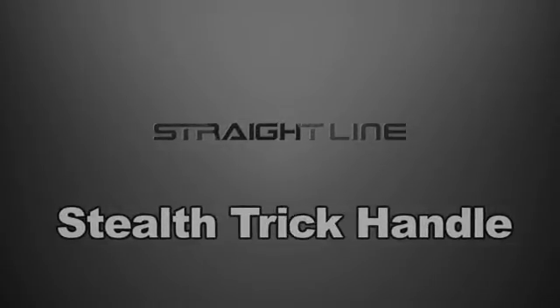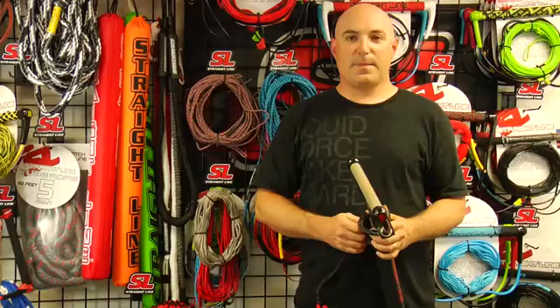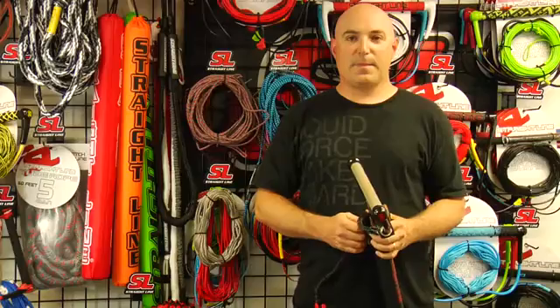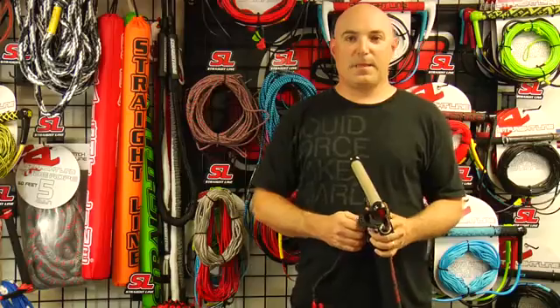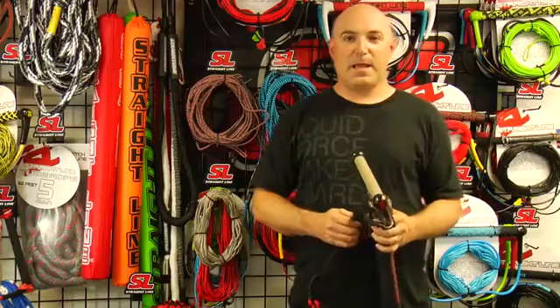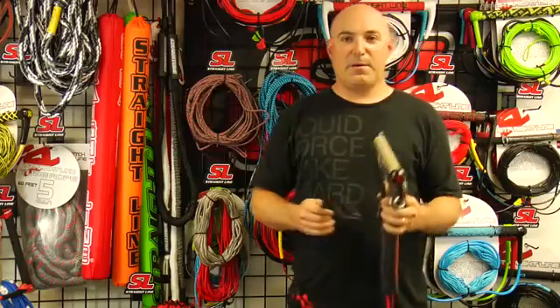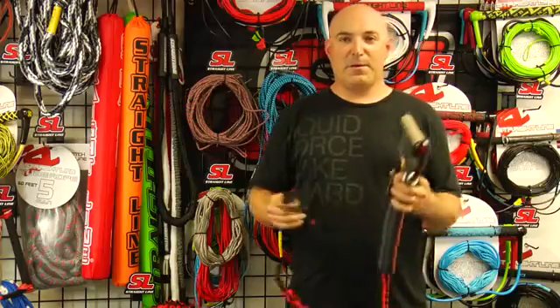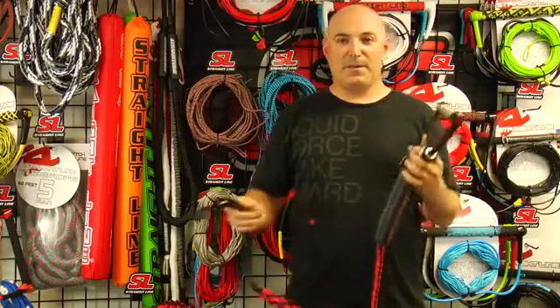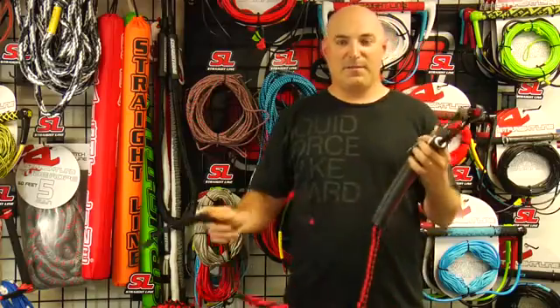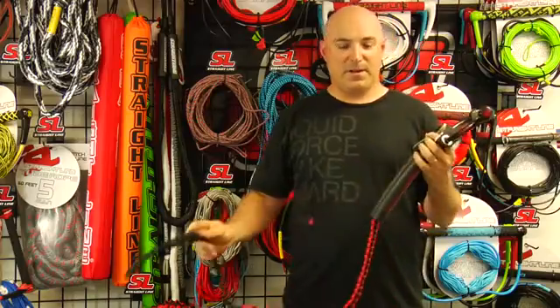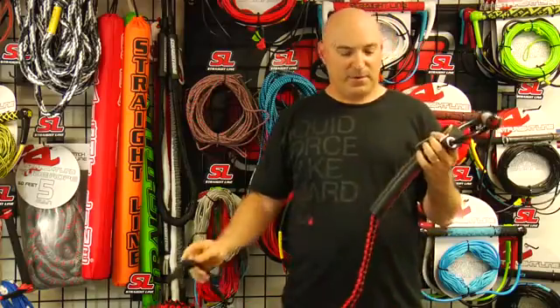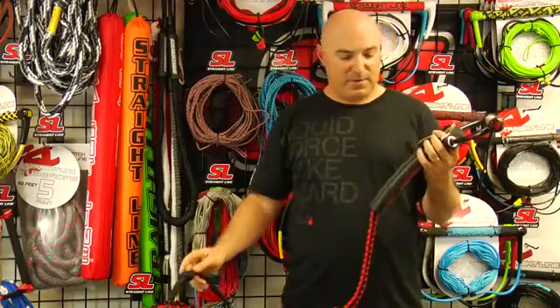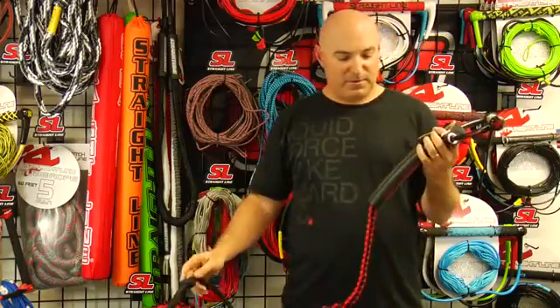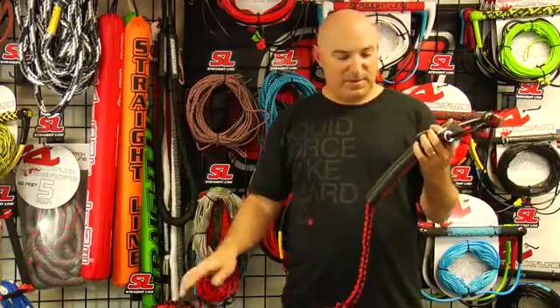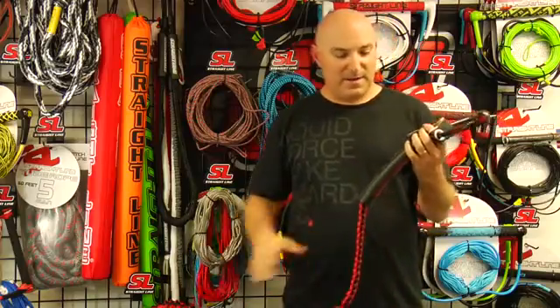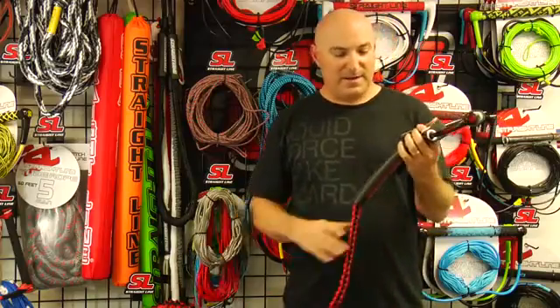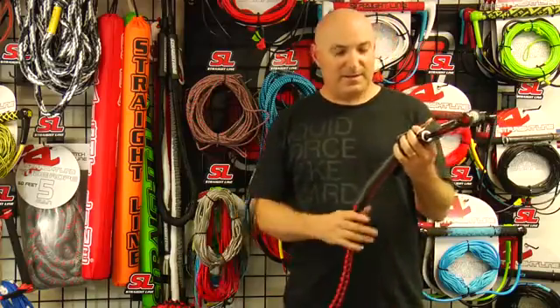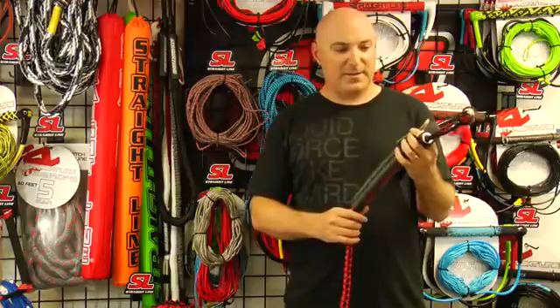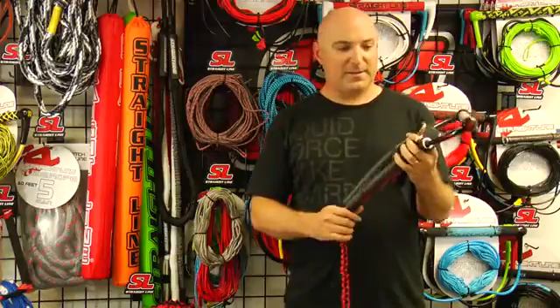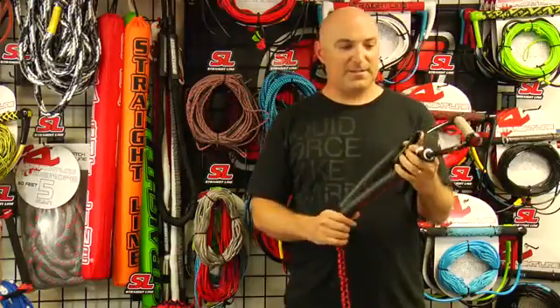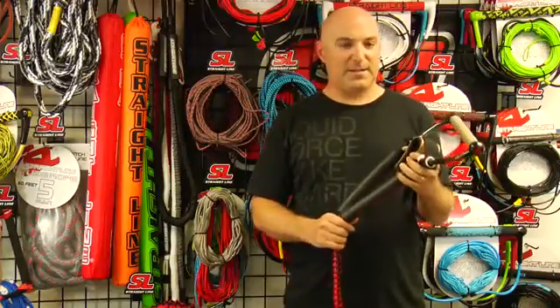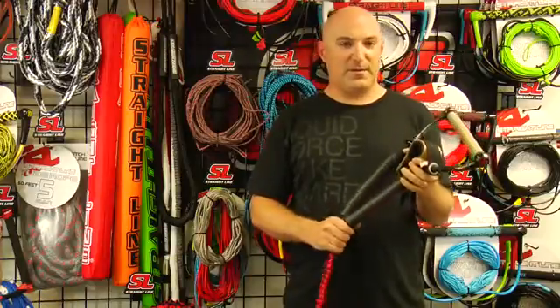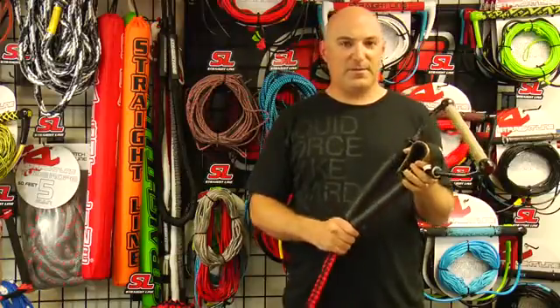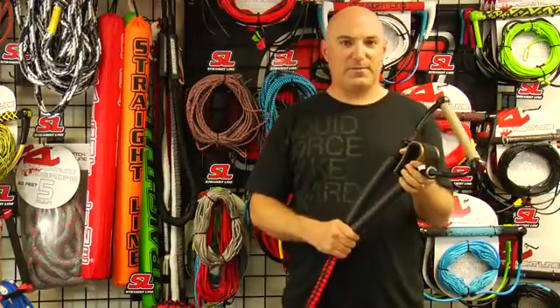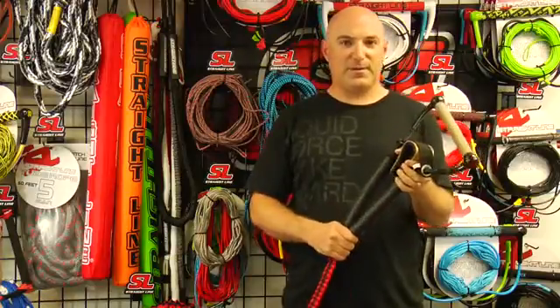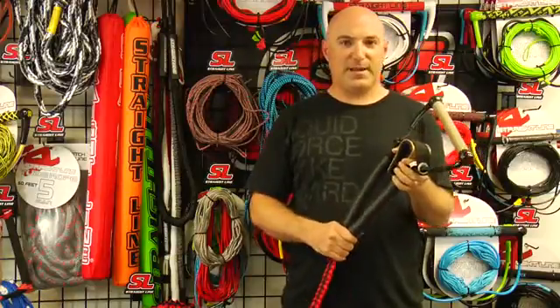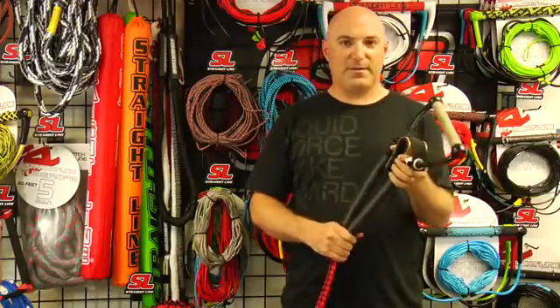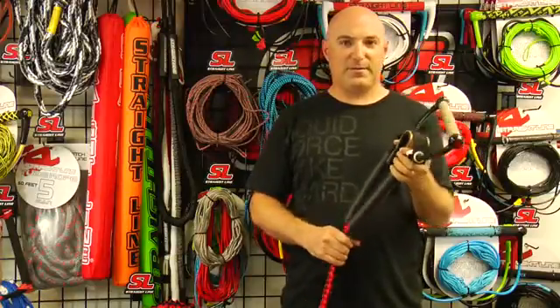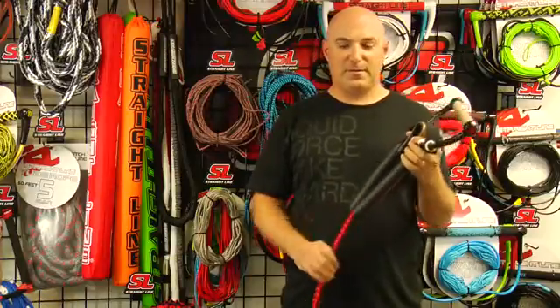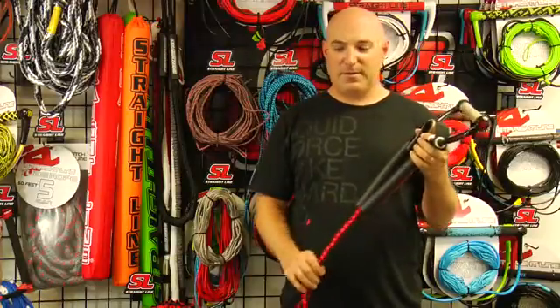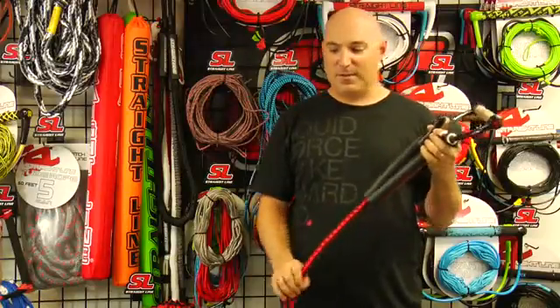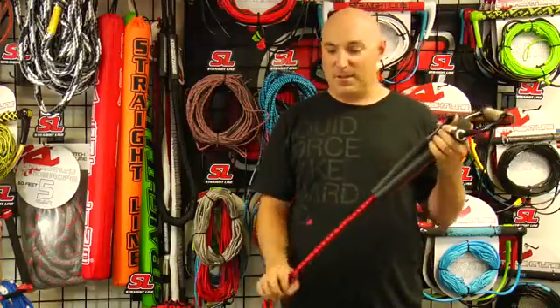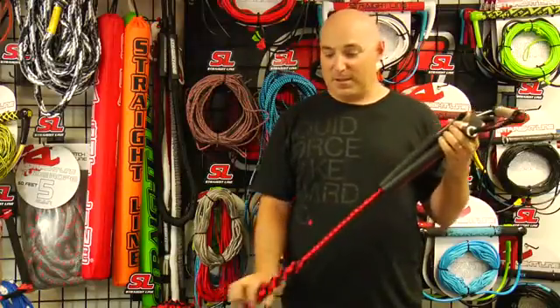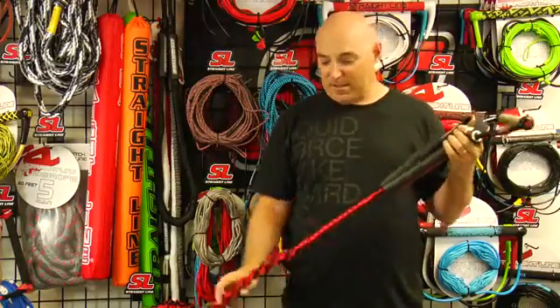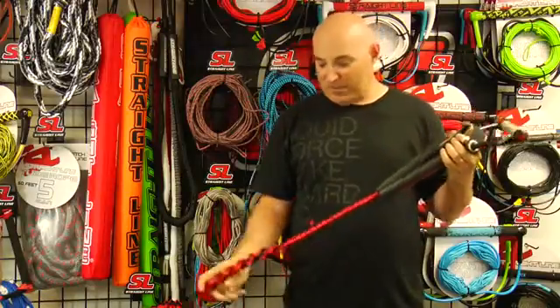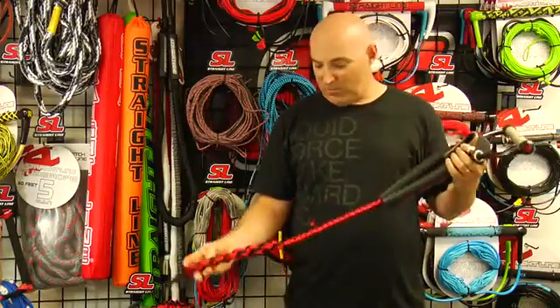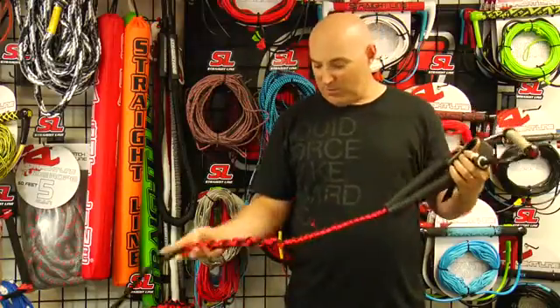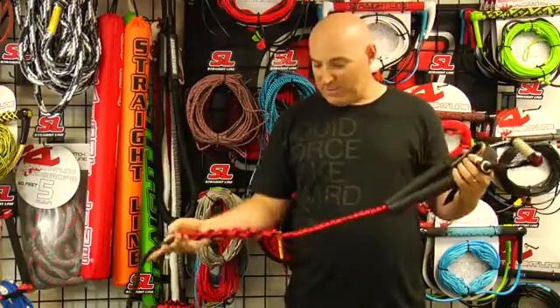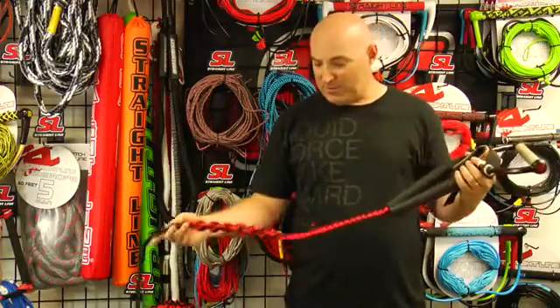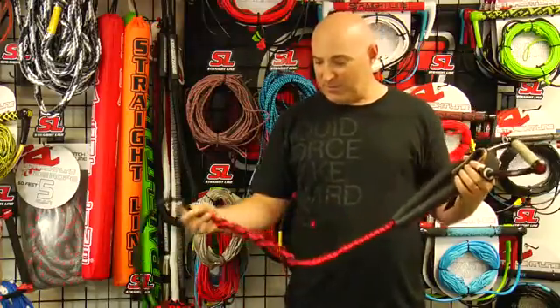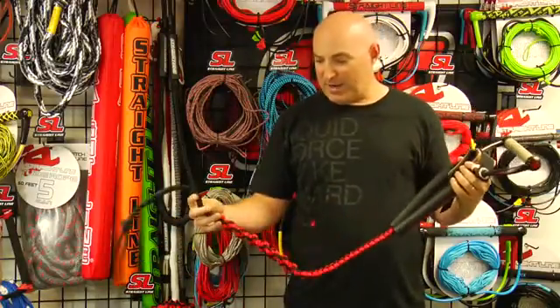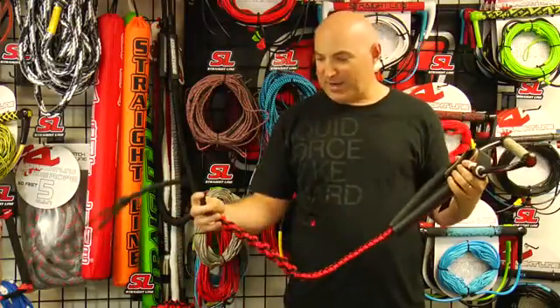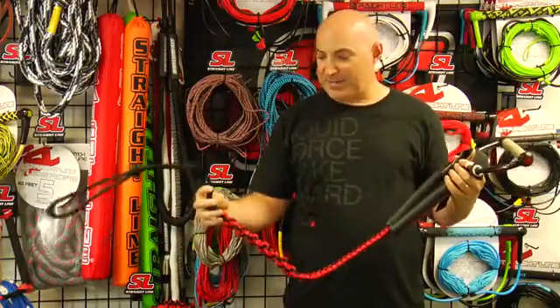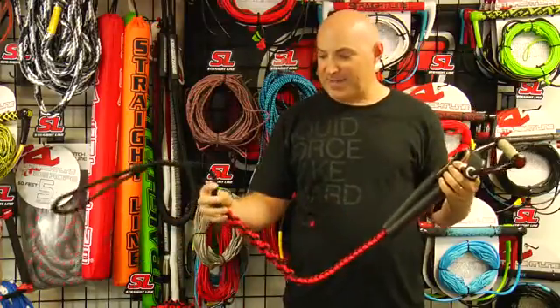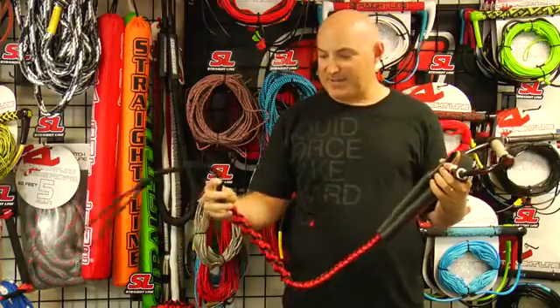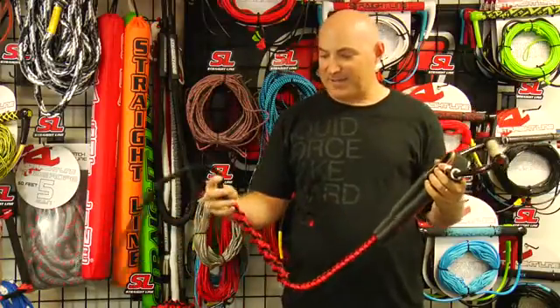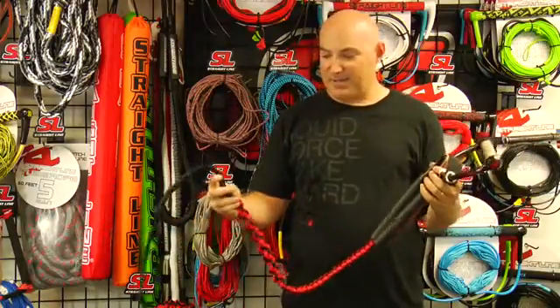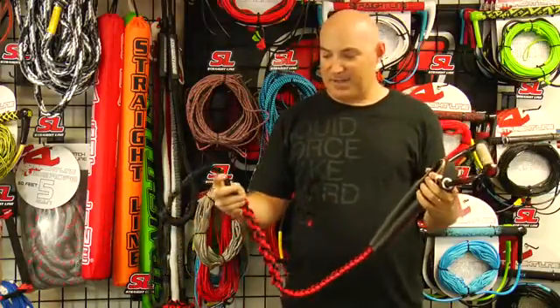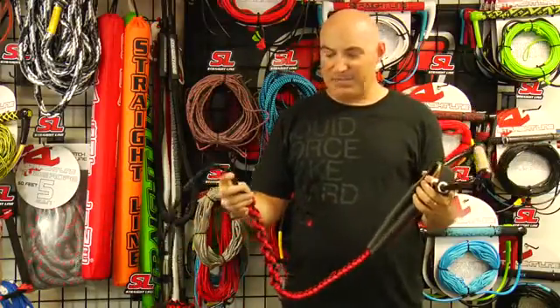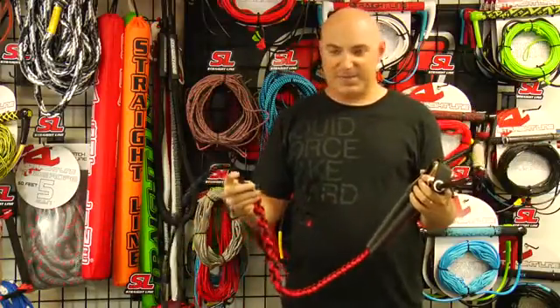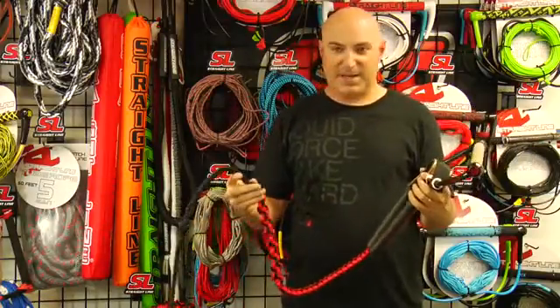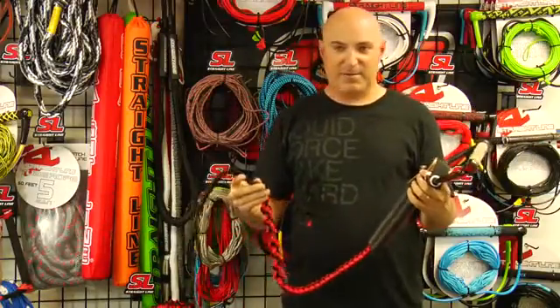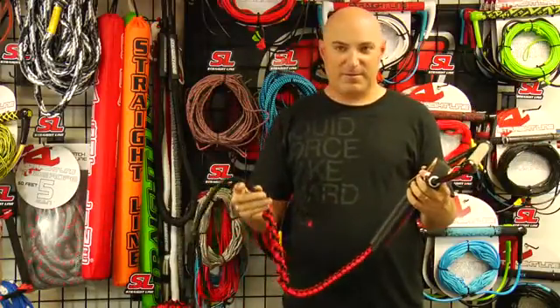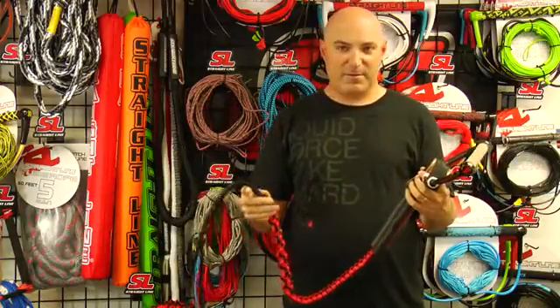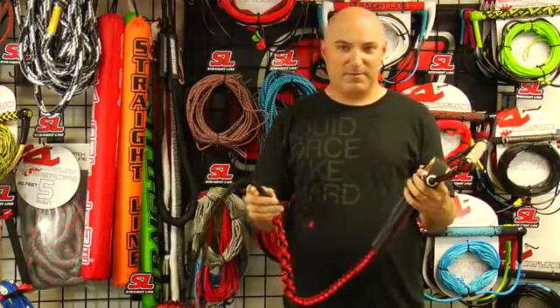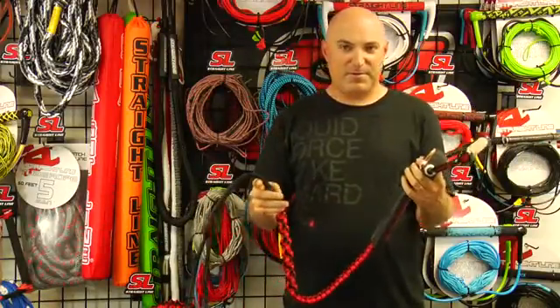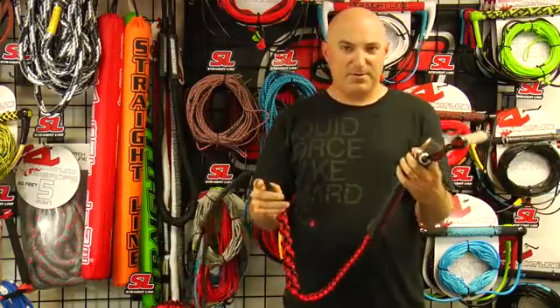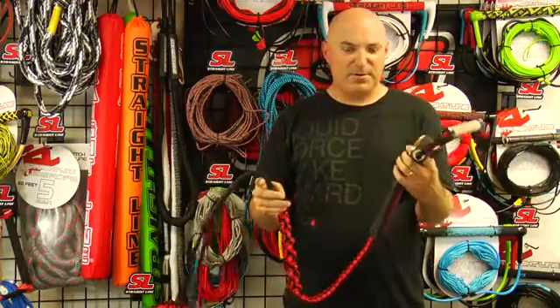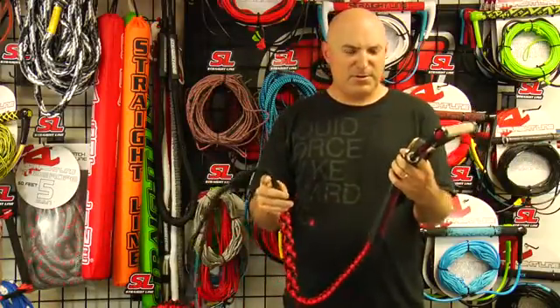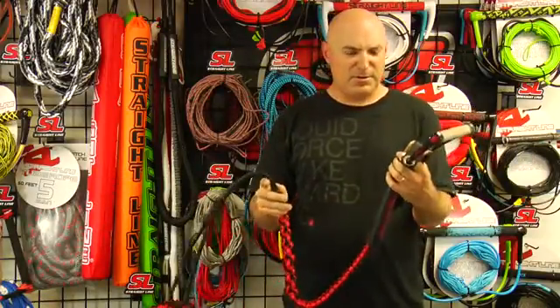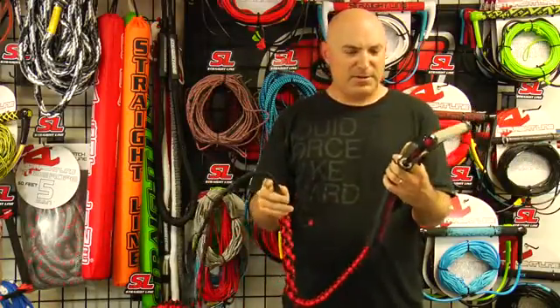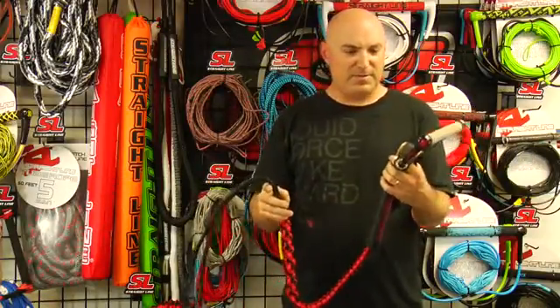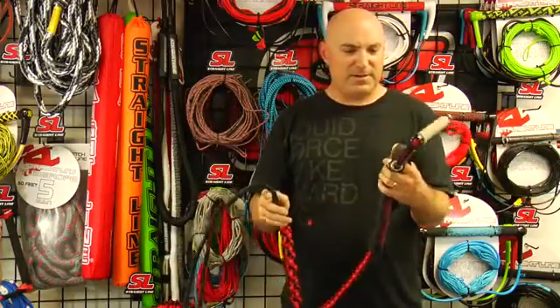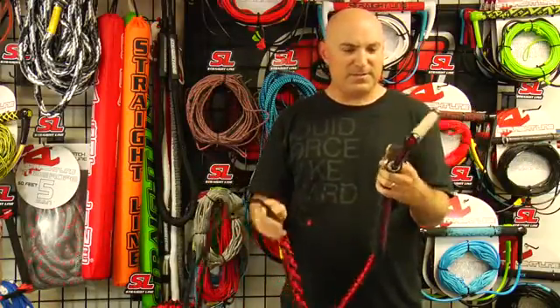Hey, I want to give you a quick rundown on the Stealth trick handle. Working with Ryan Dodd to develop this handle, we have a few unique features.